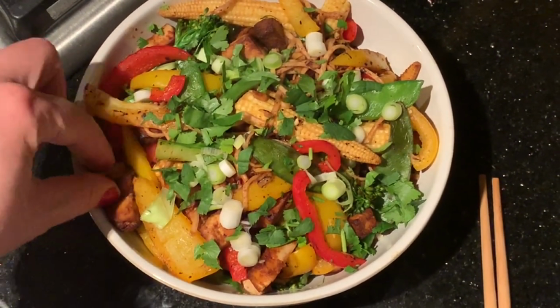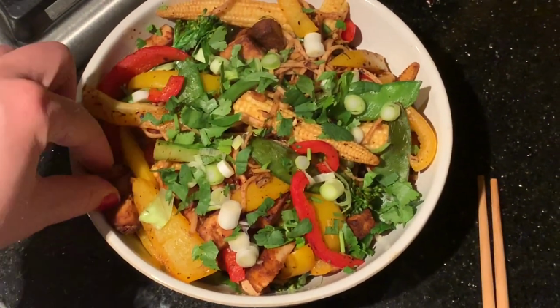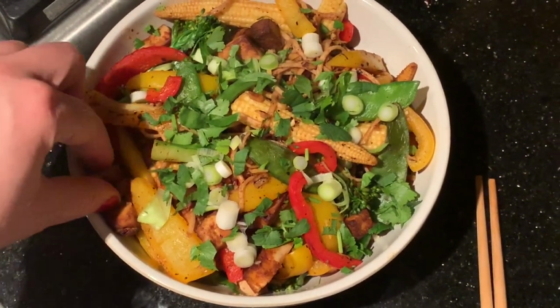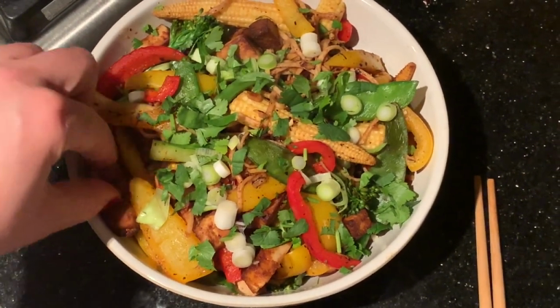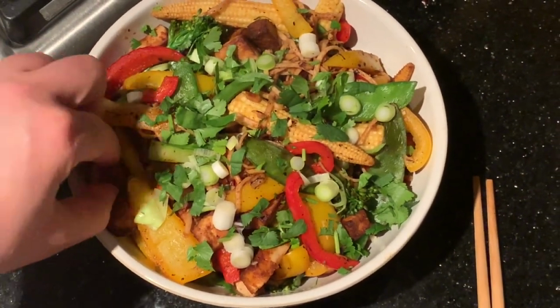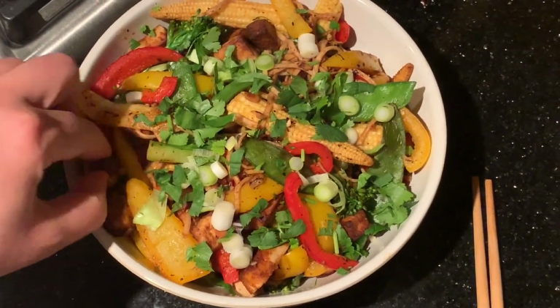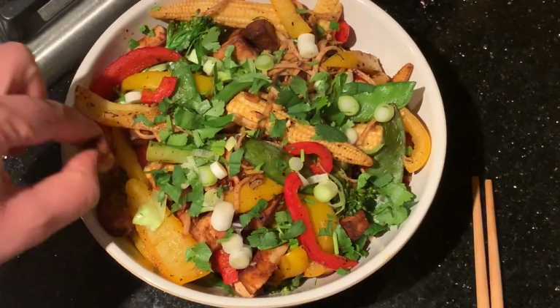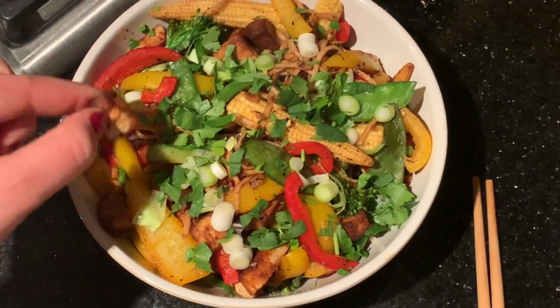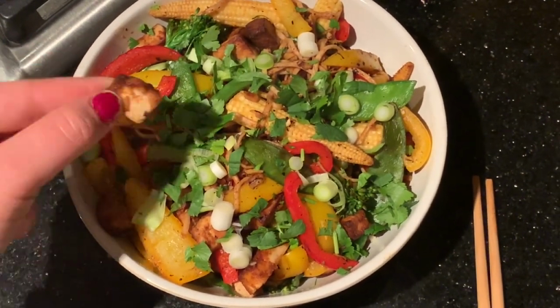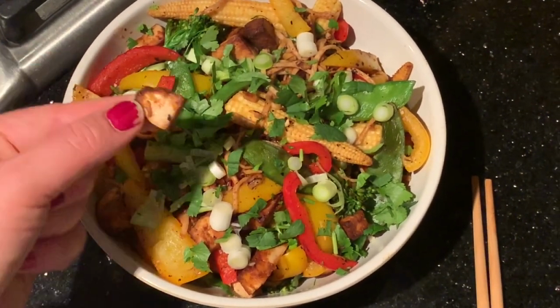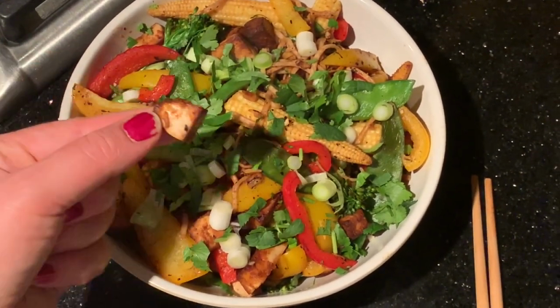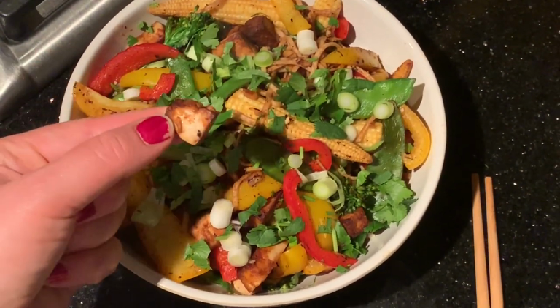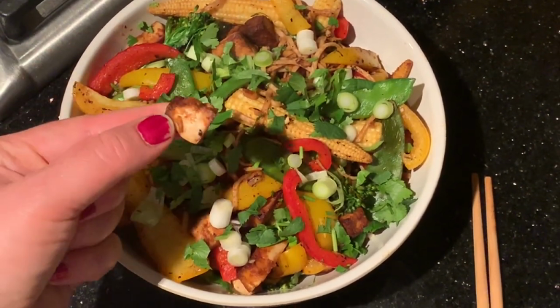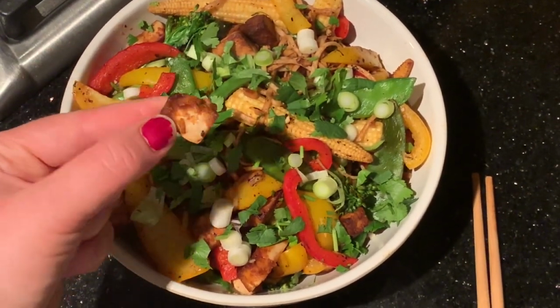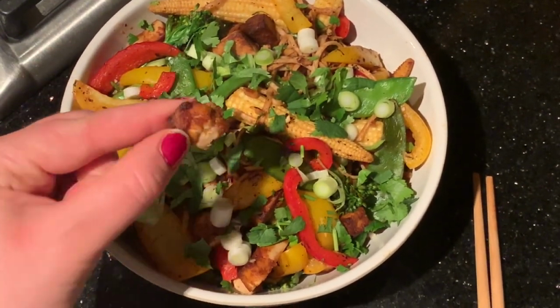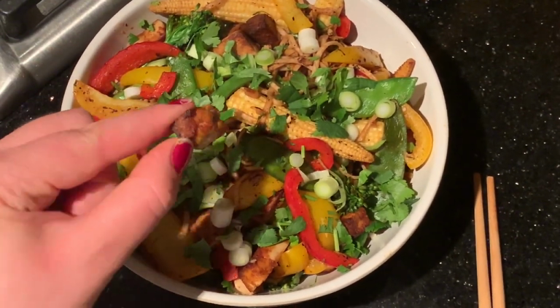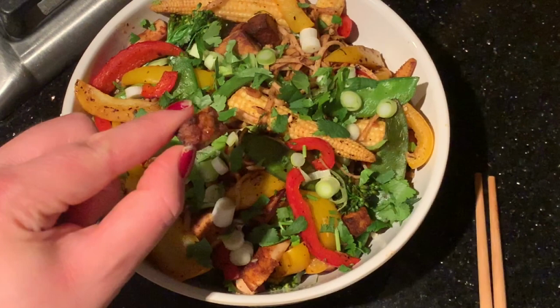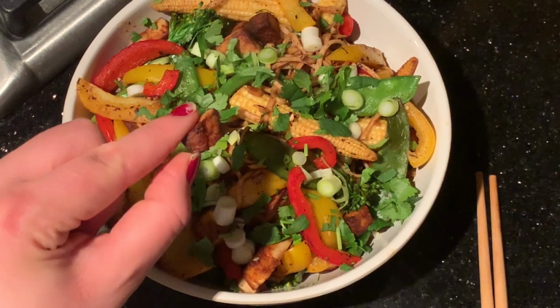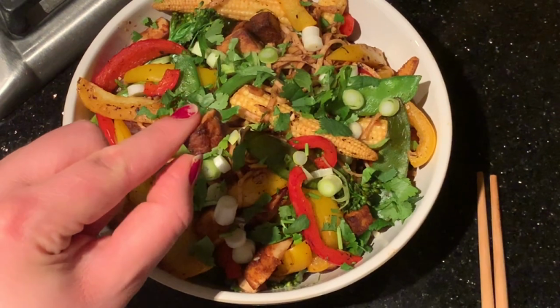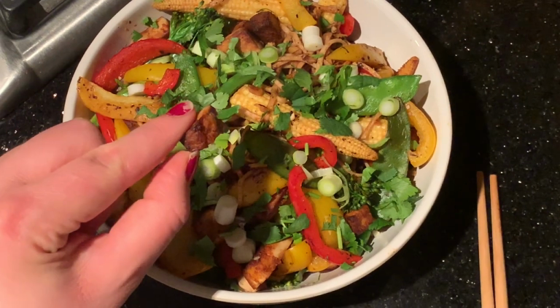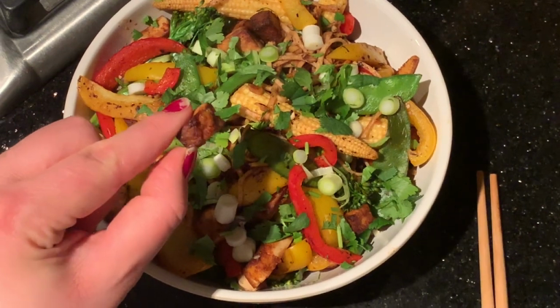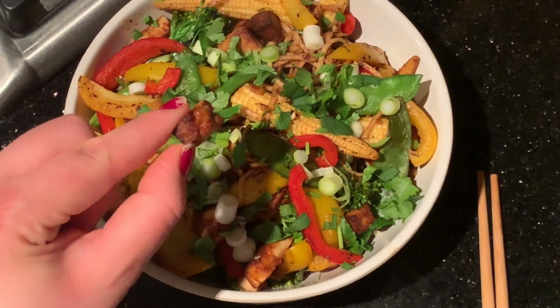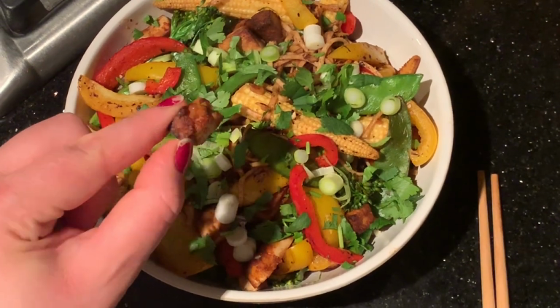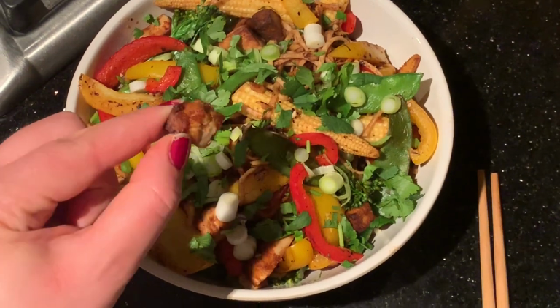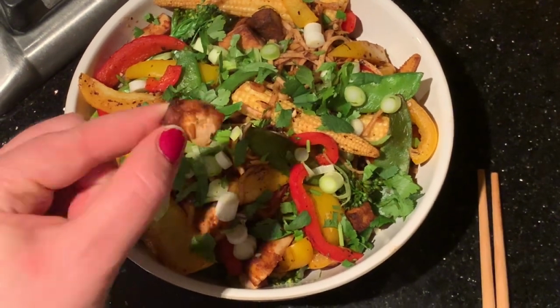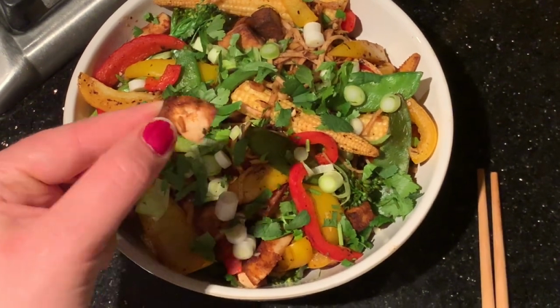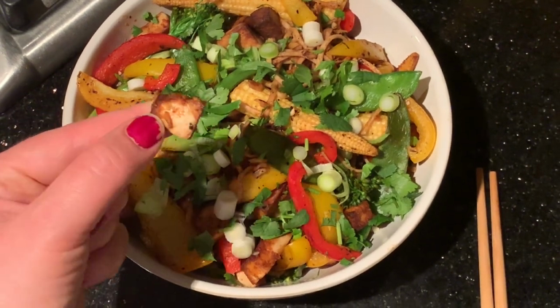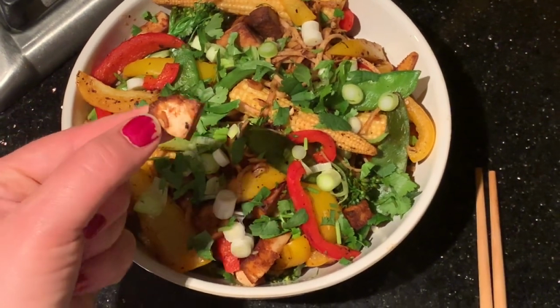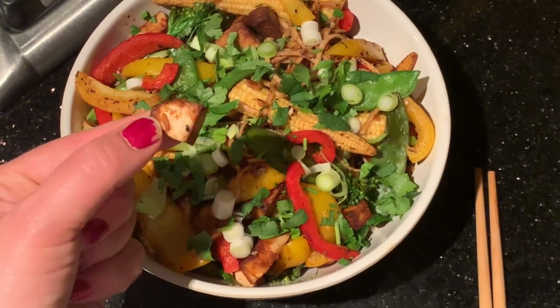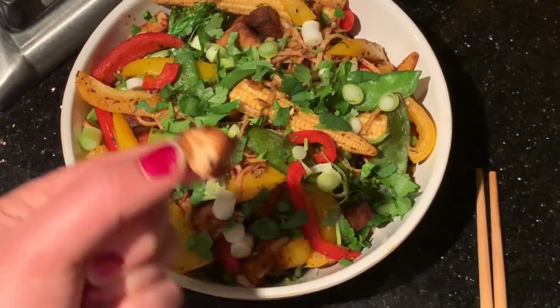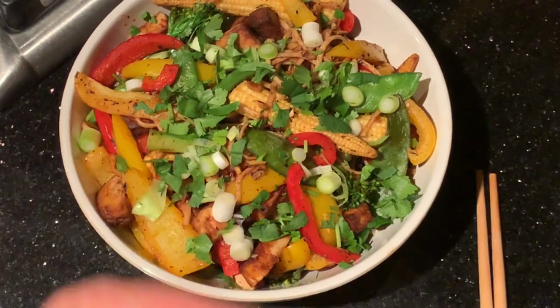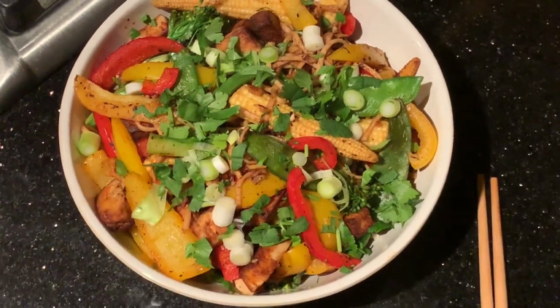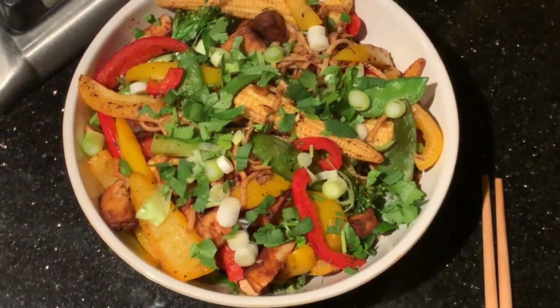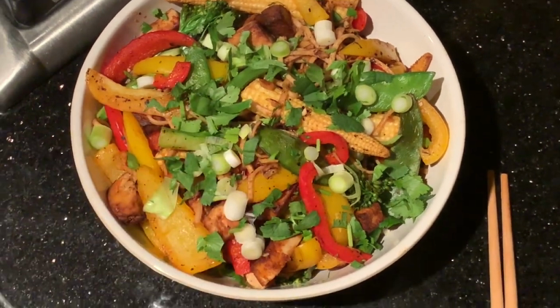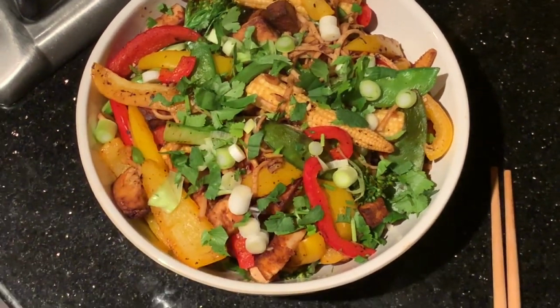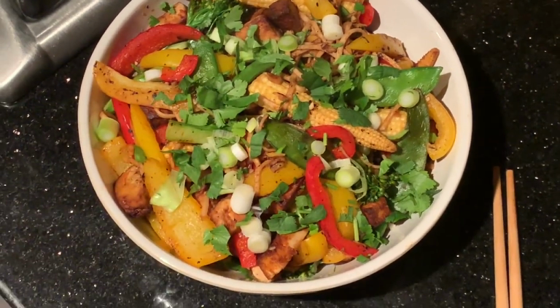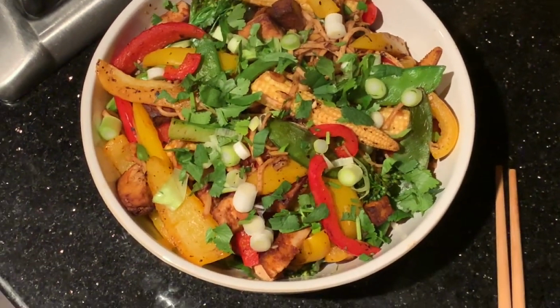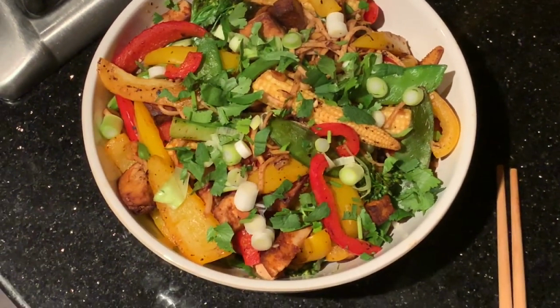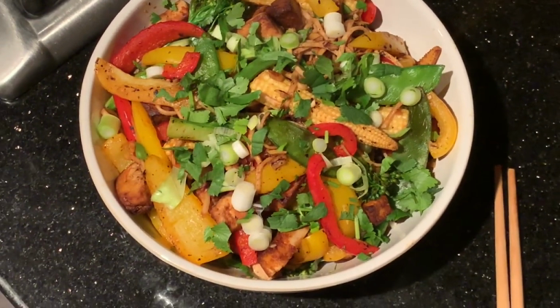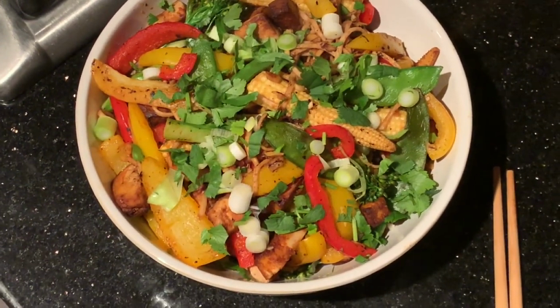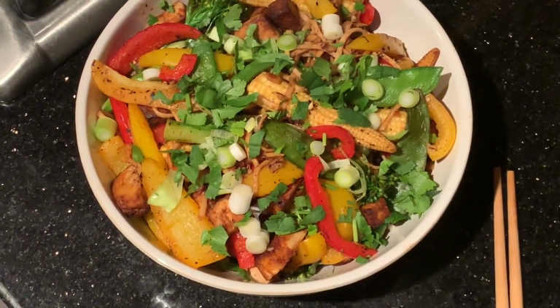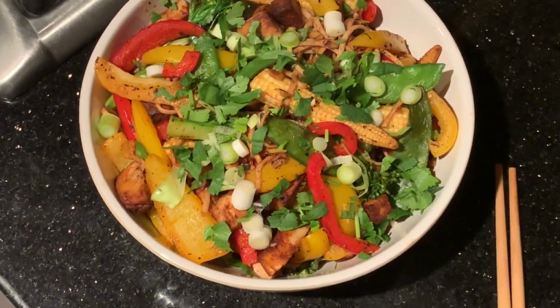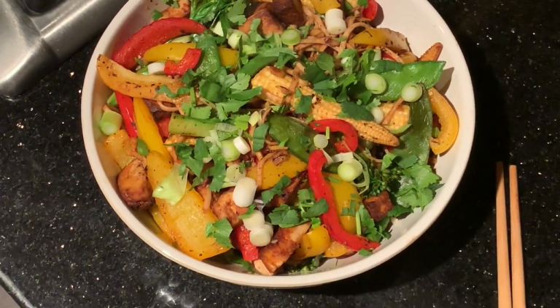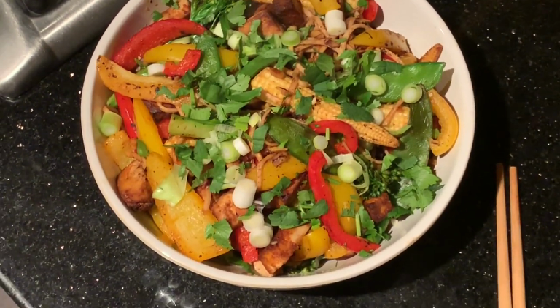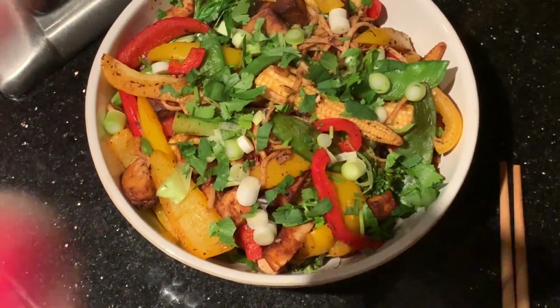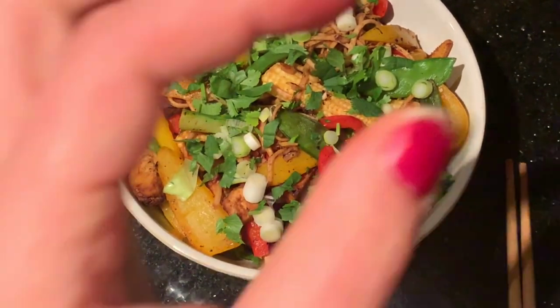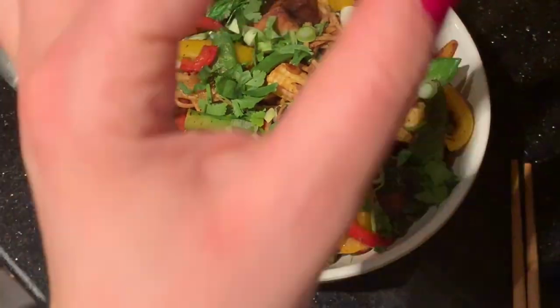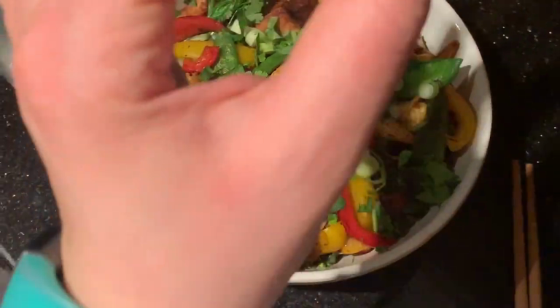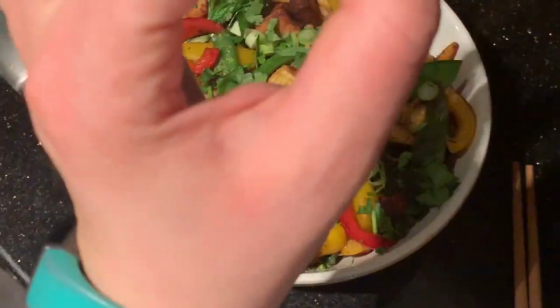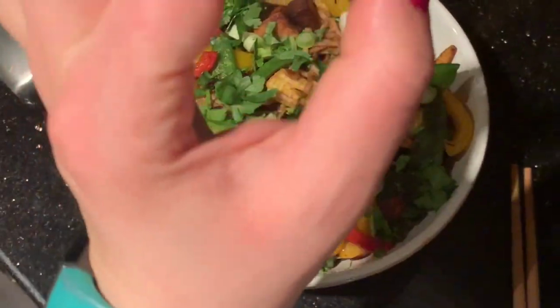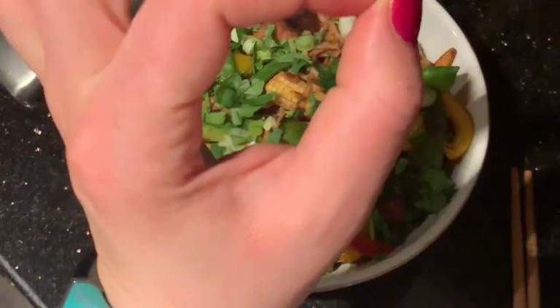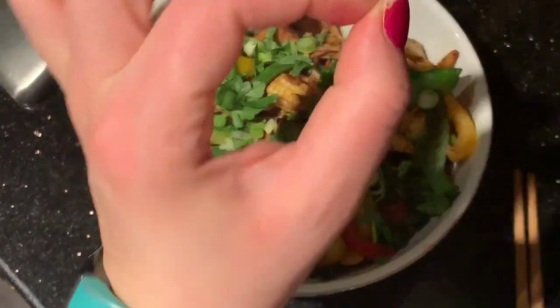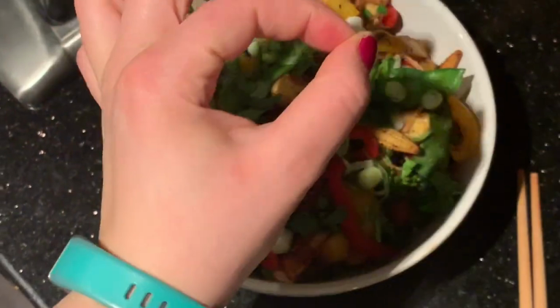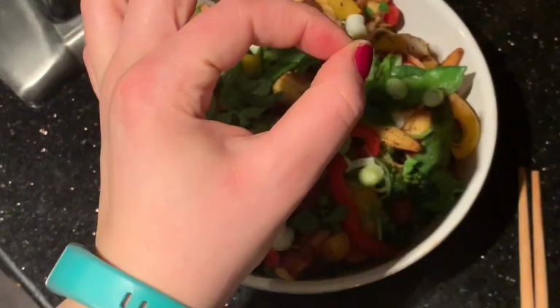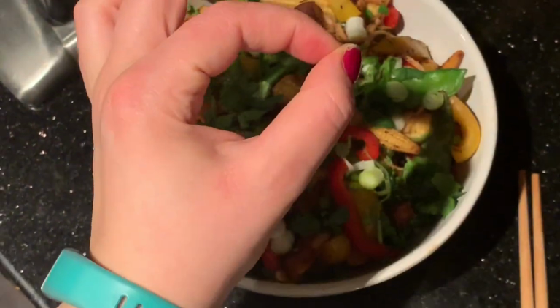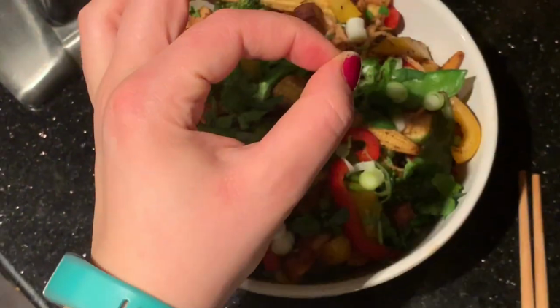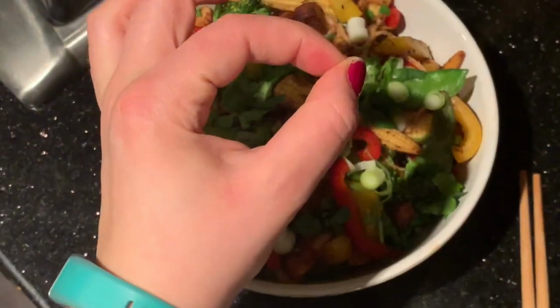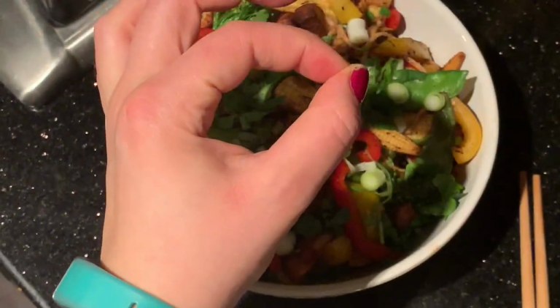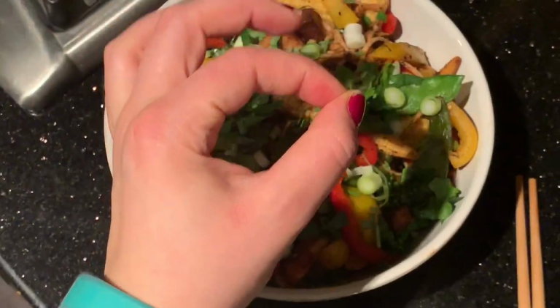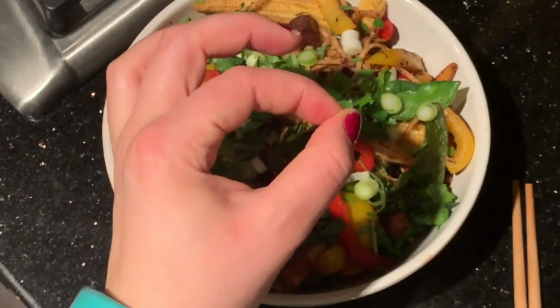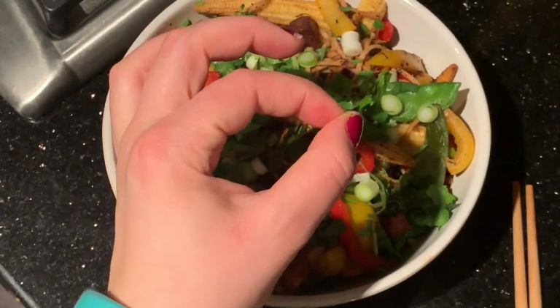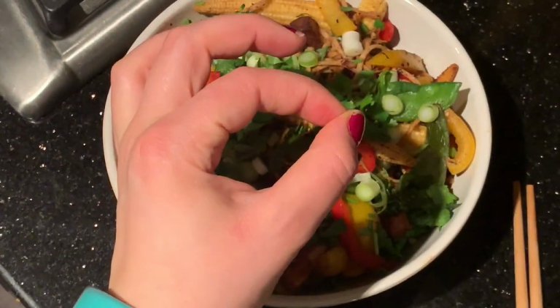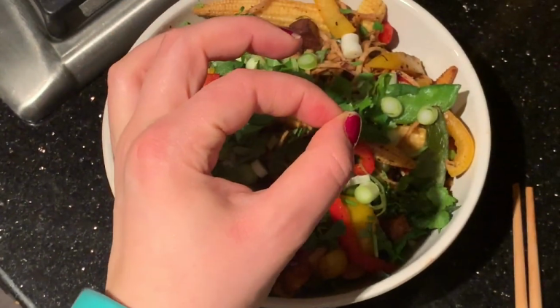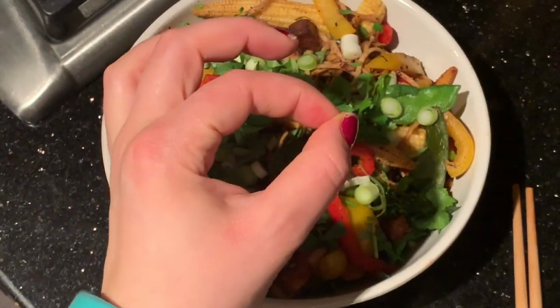I just wanted to show you — the tofu comes out so crispy and delicious, it's just my favourite thing.